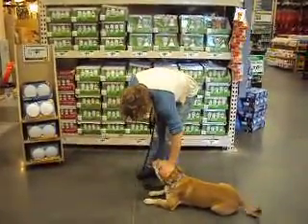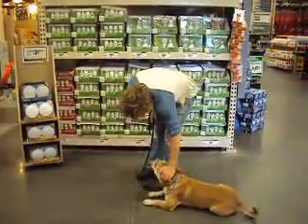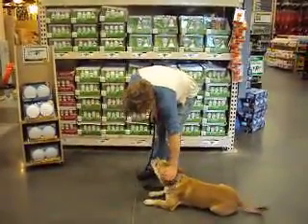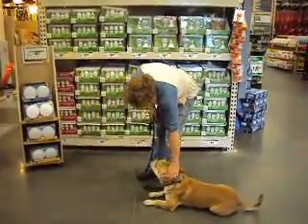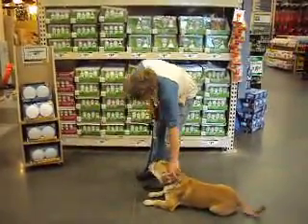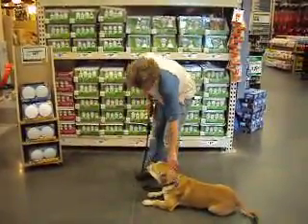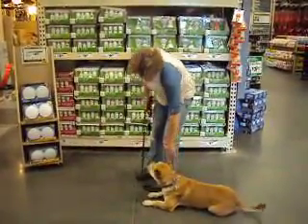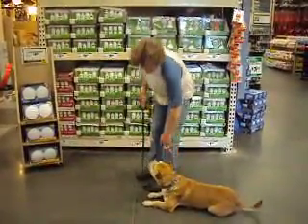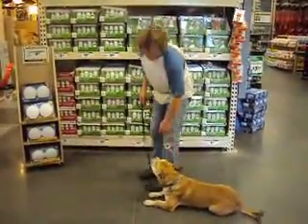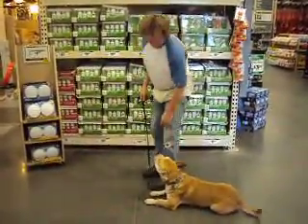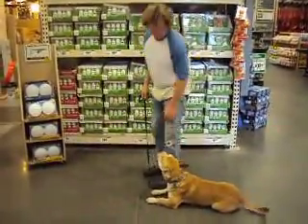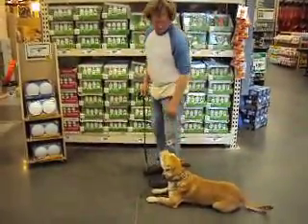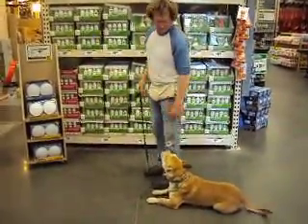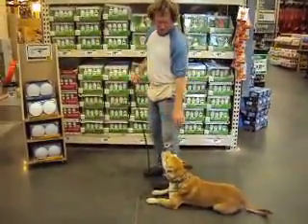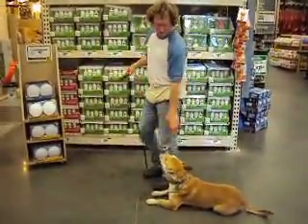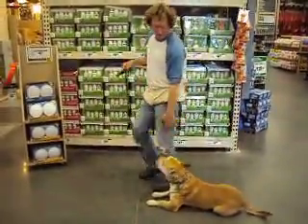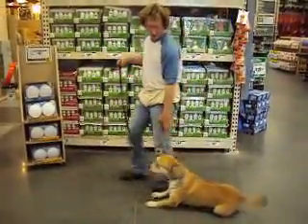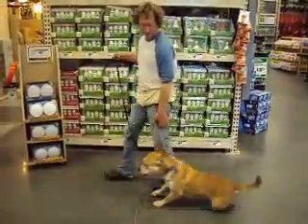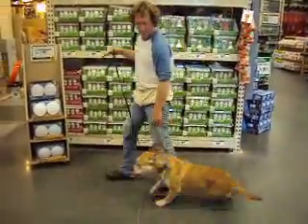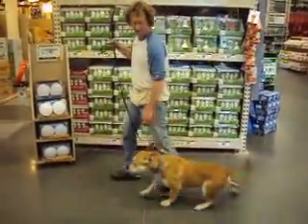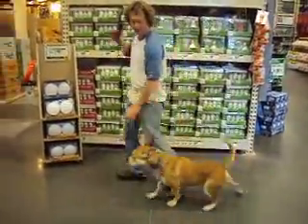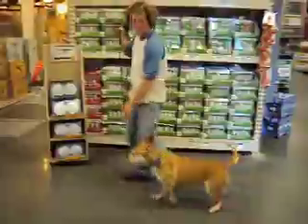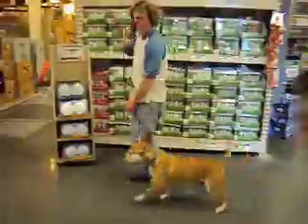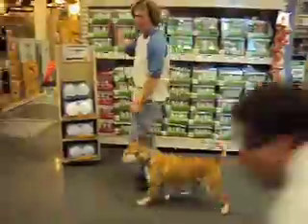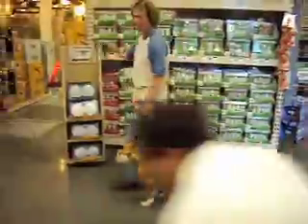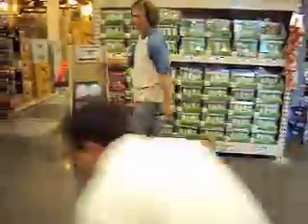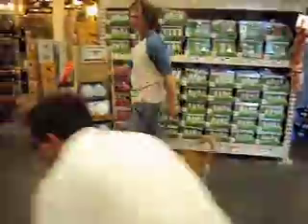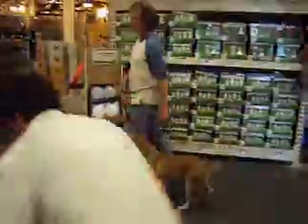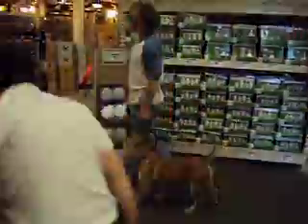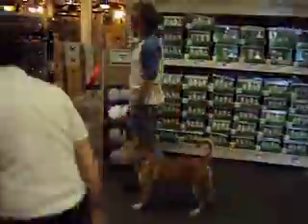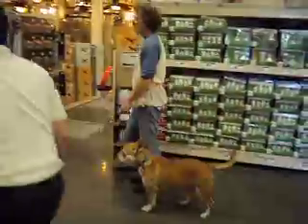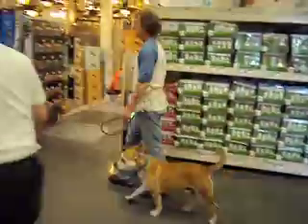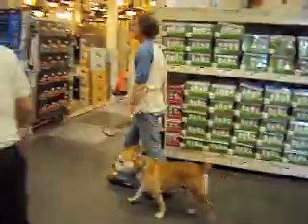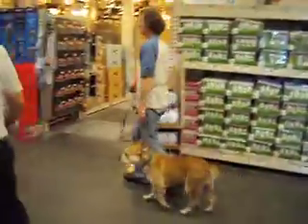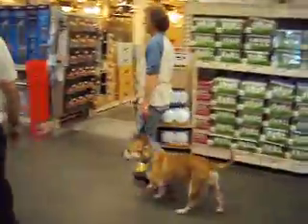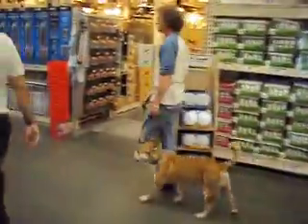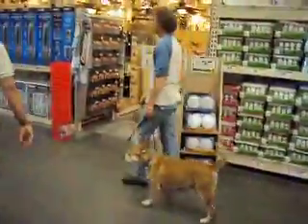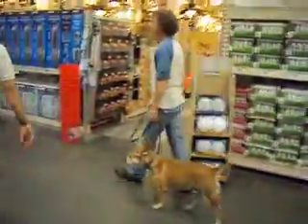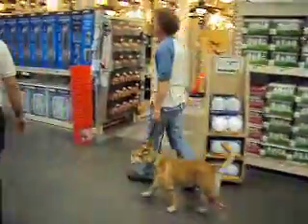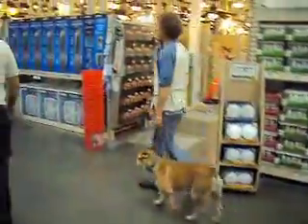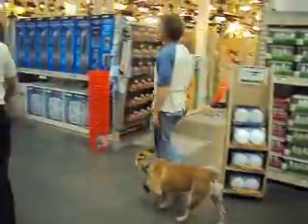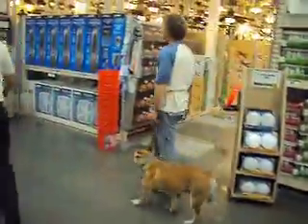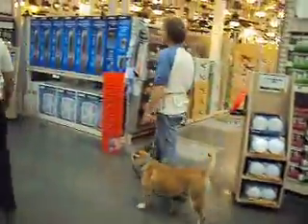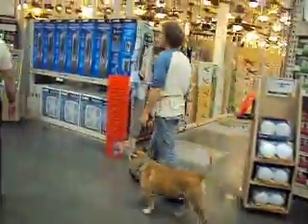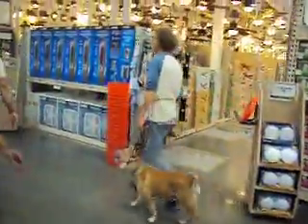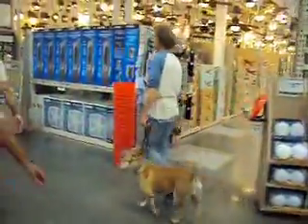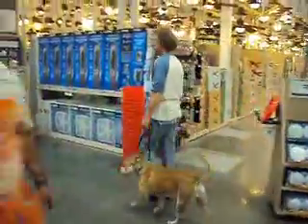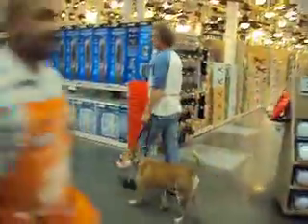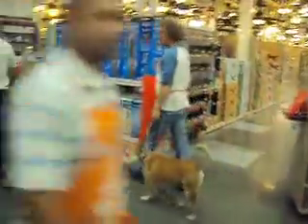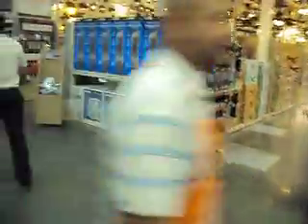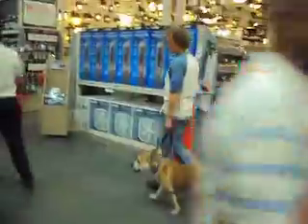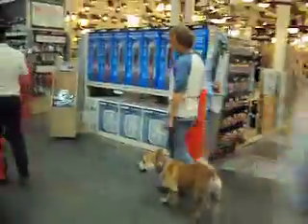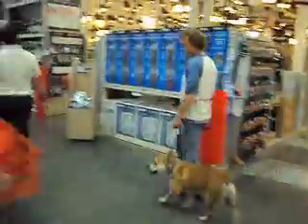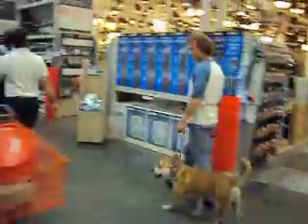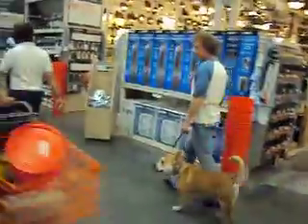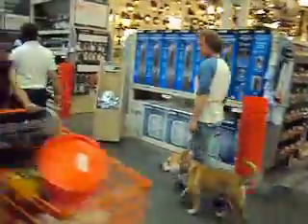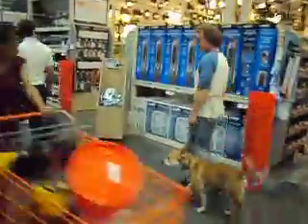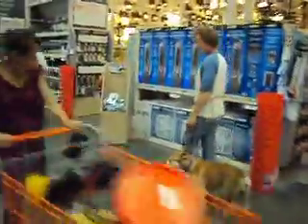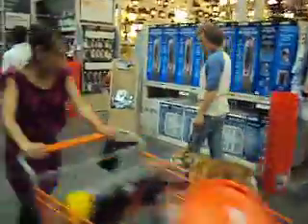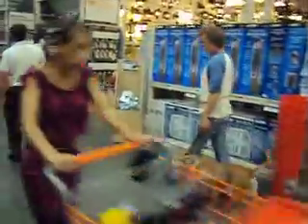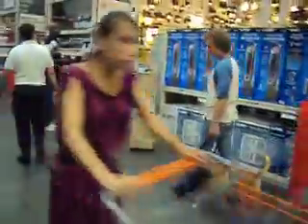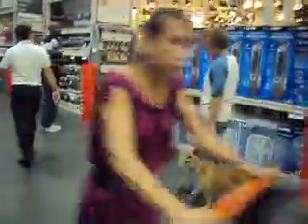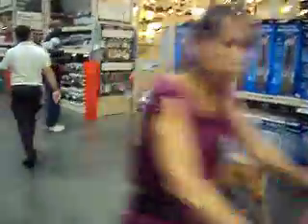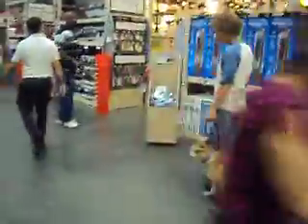What a good boy. He has now been released to get up and to walk again on a loose leash.